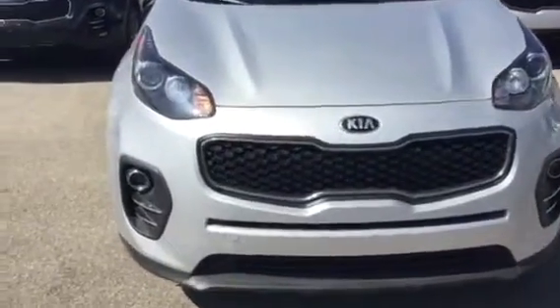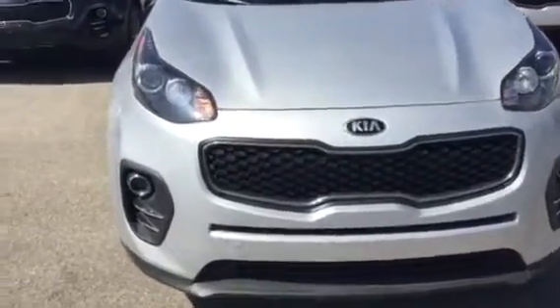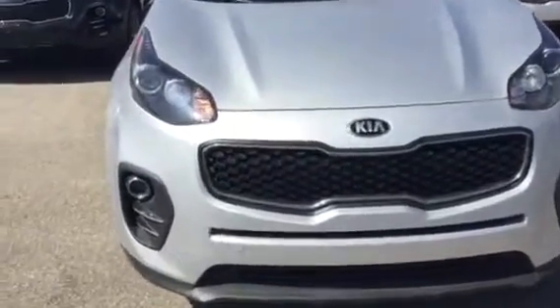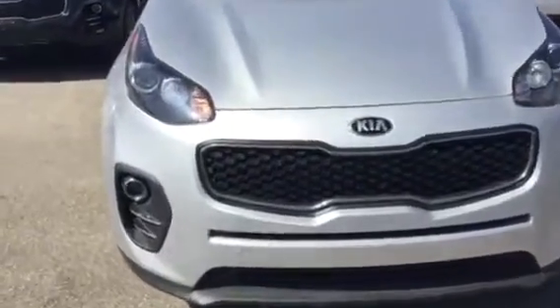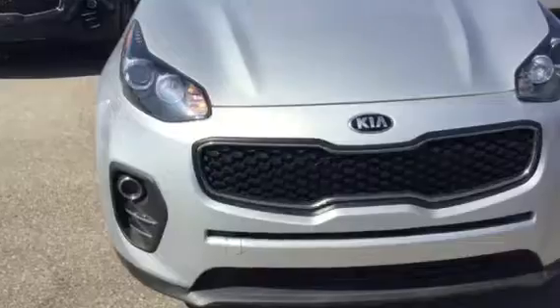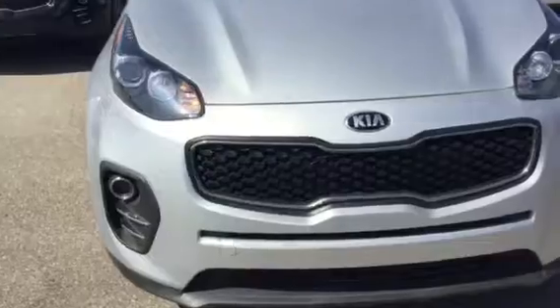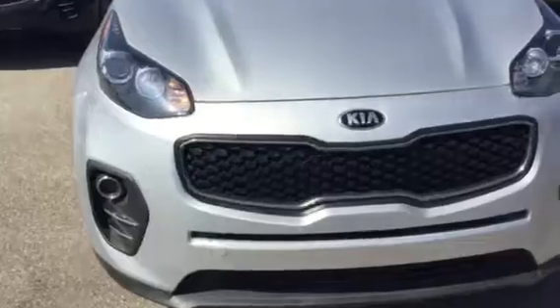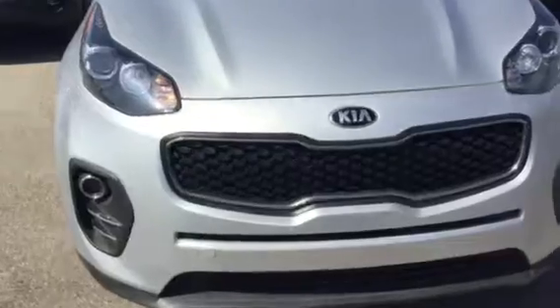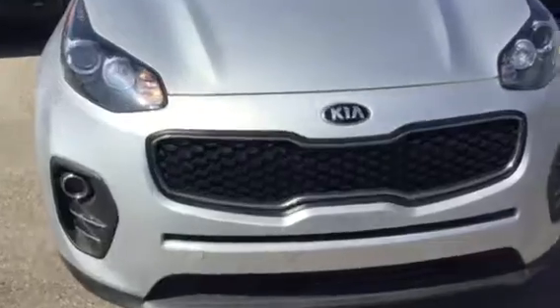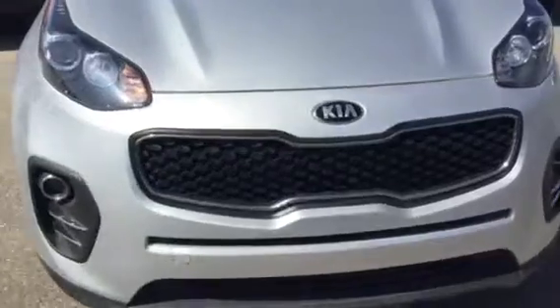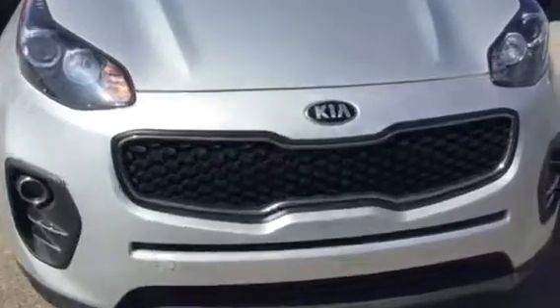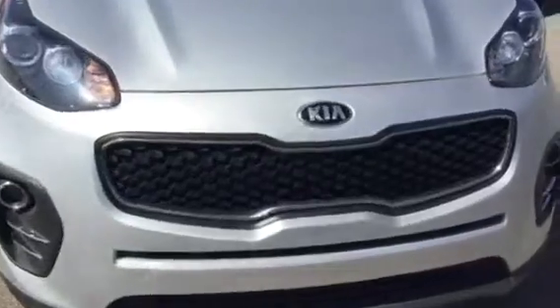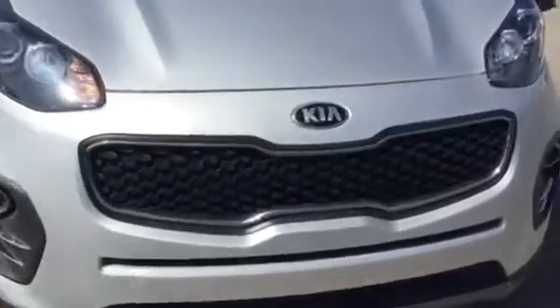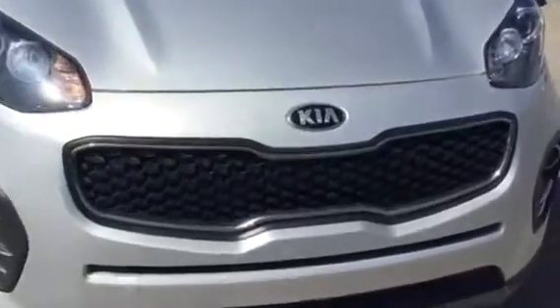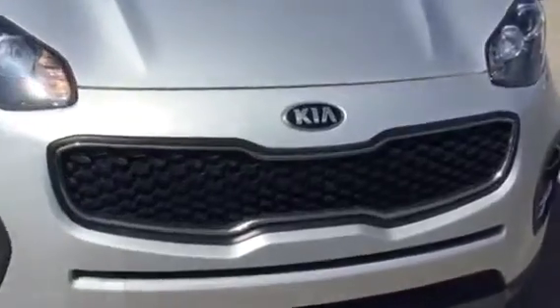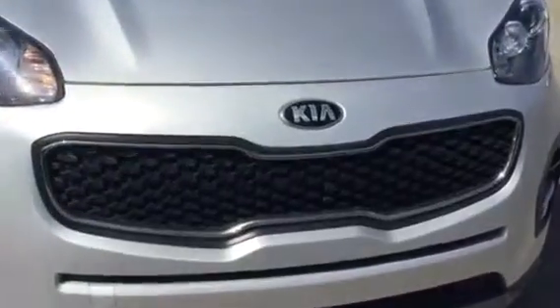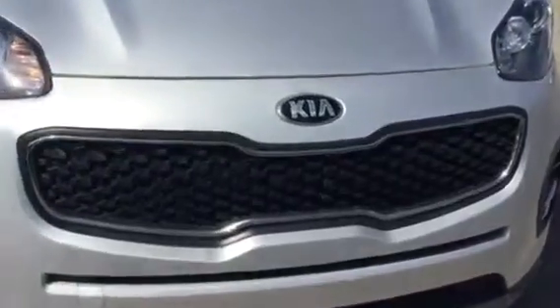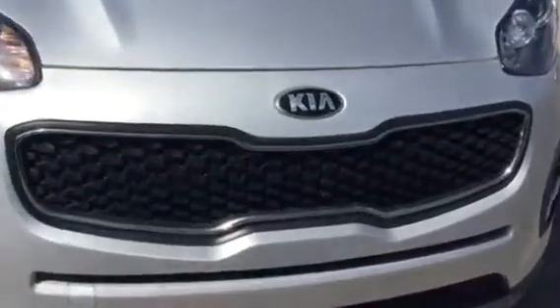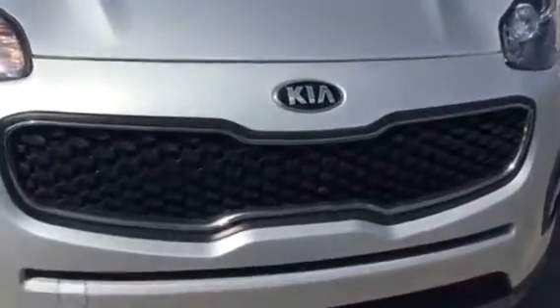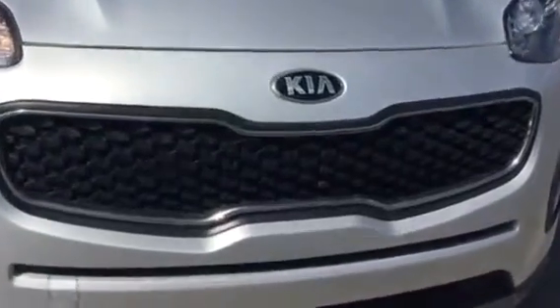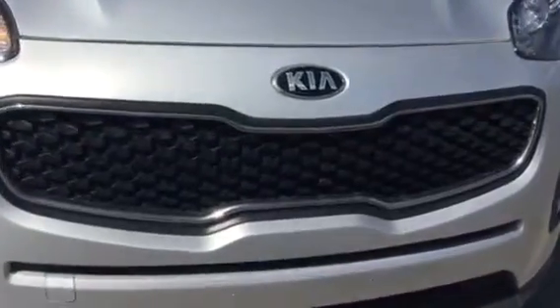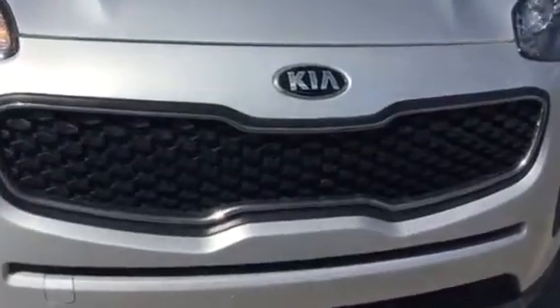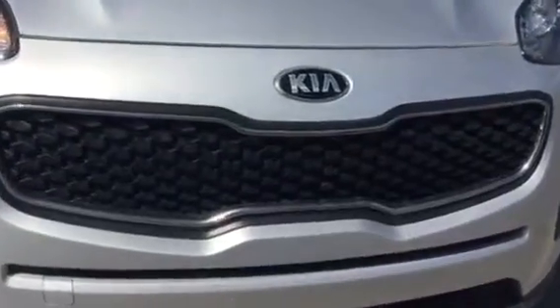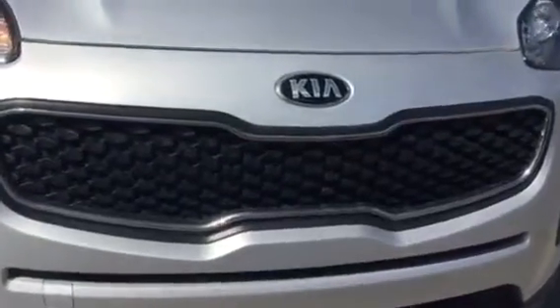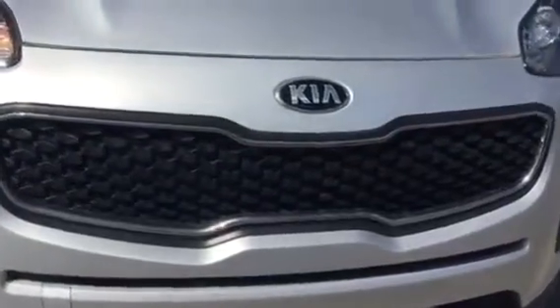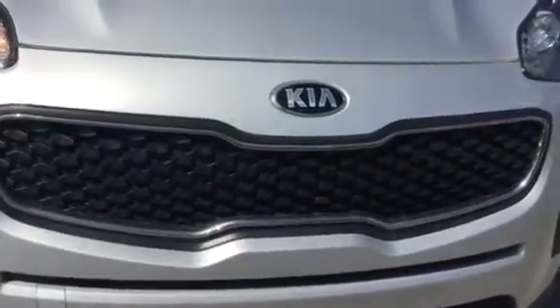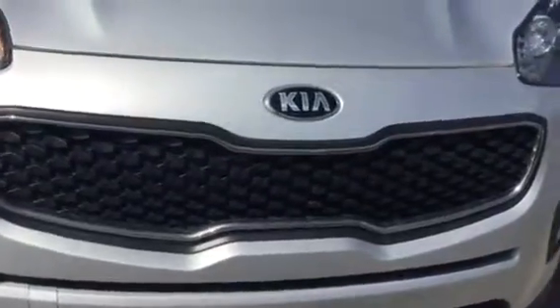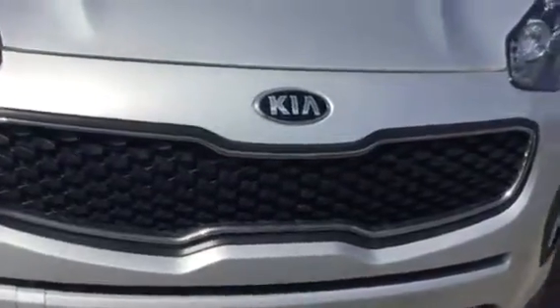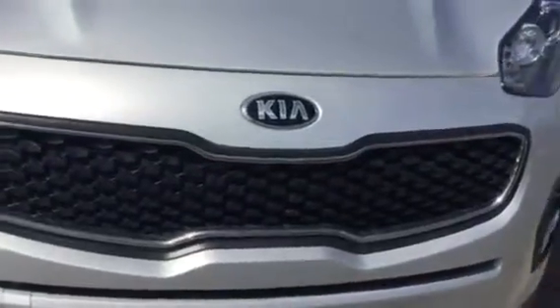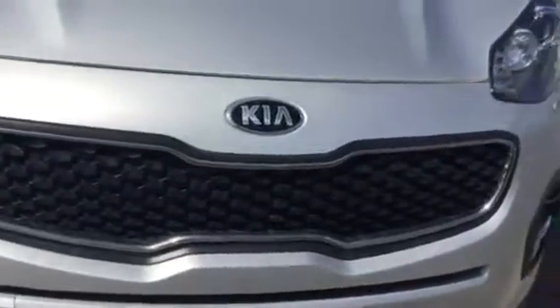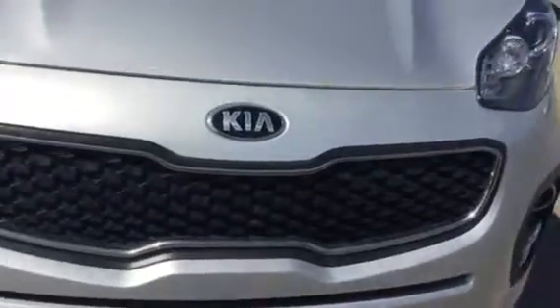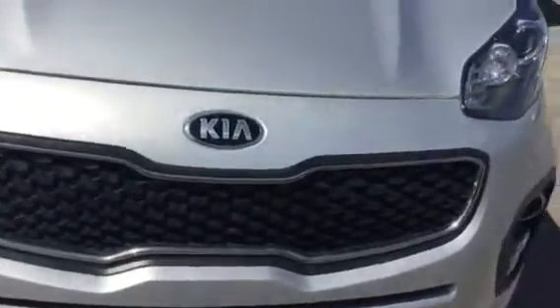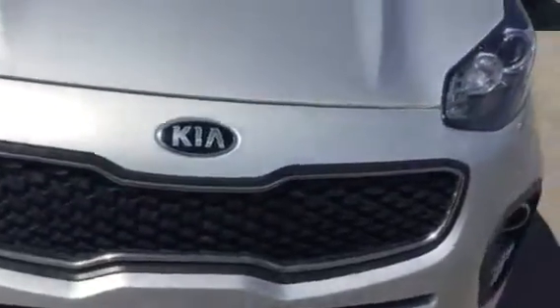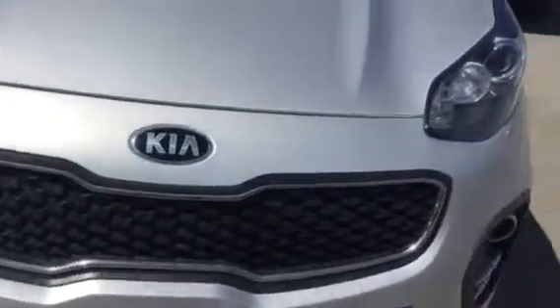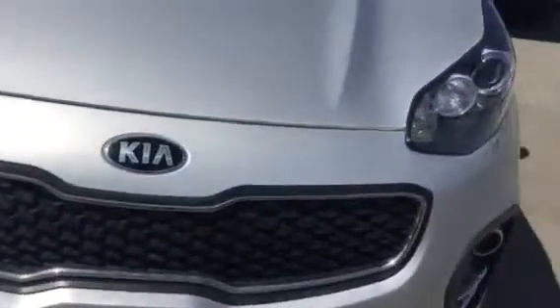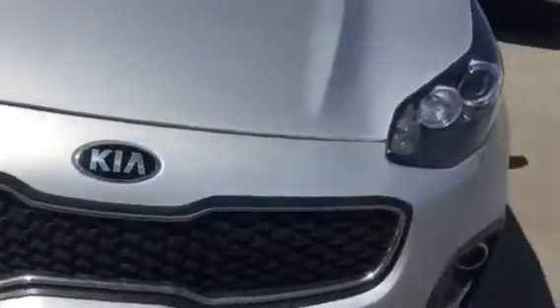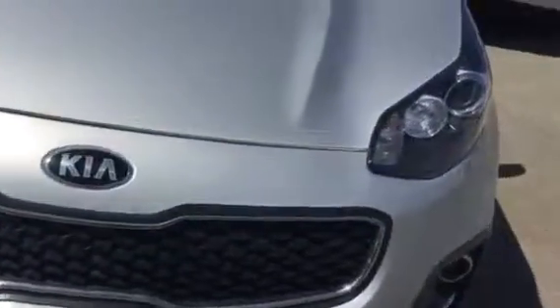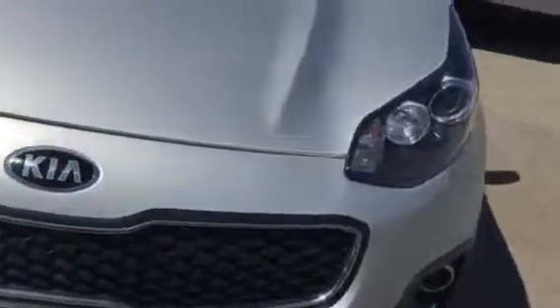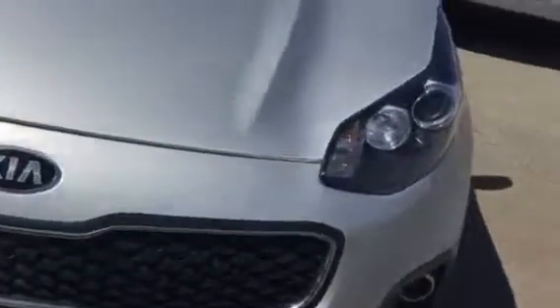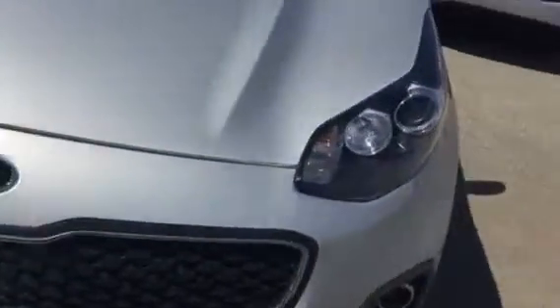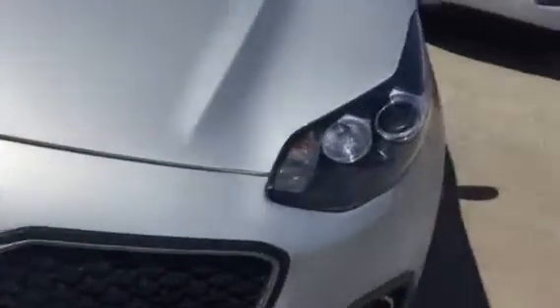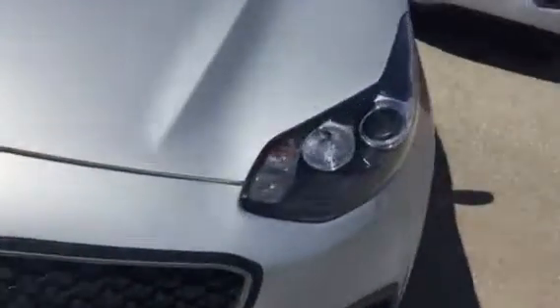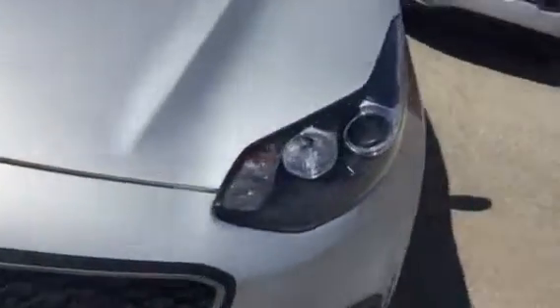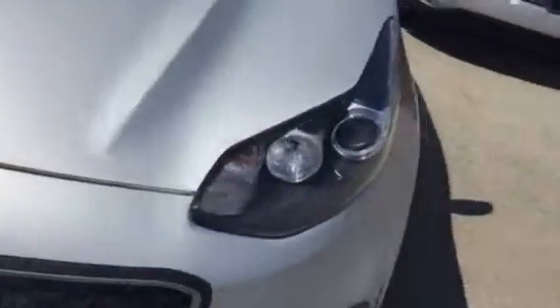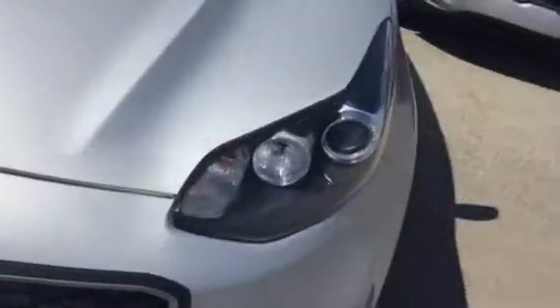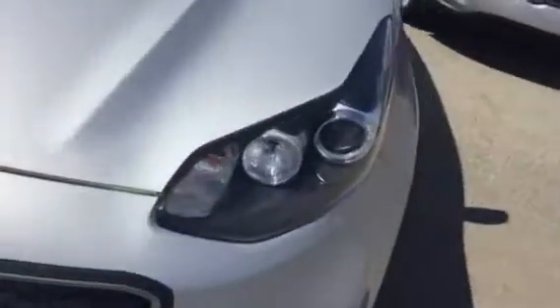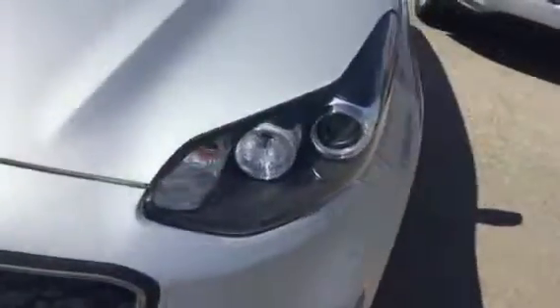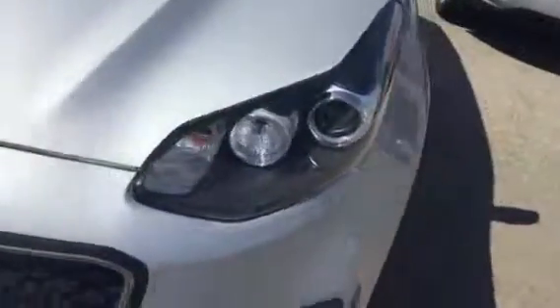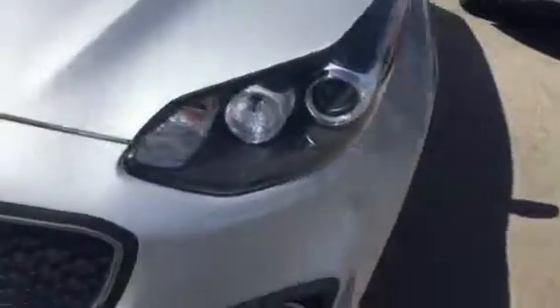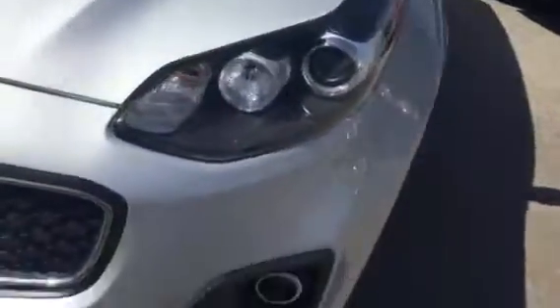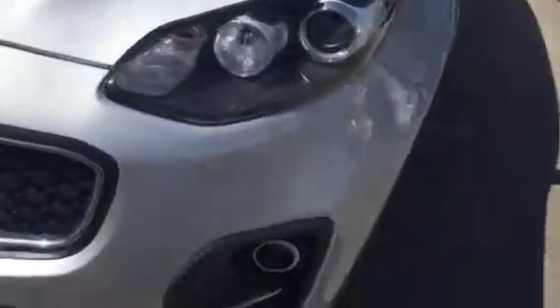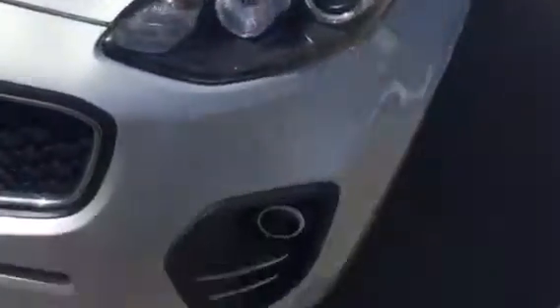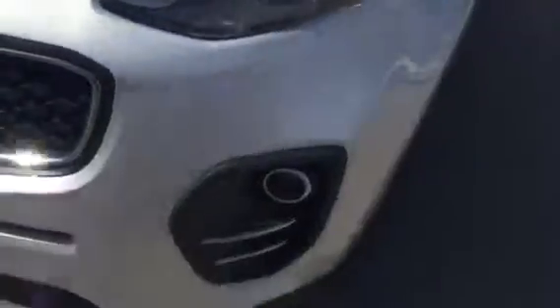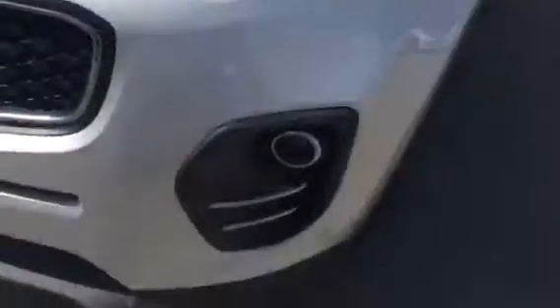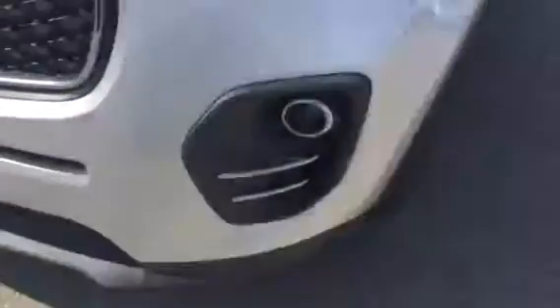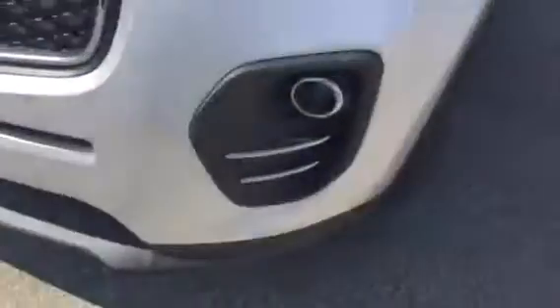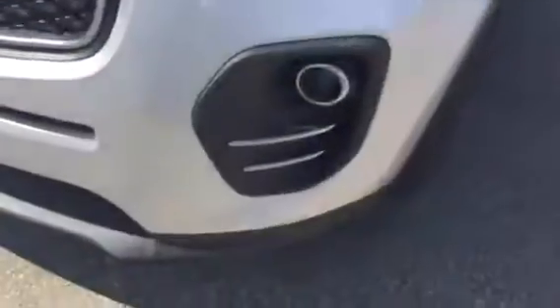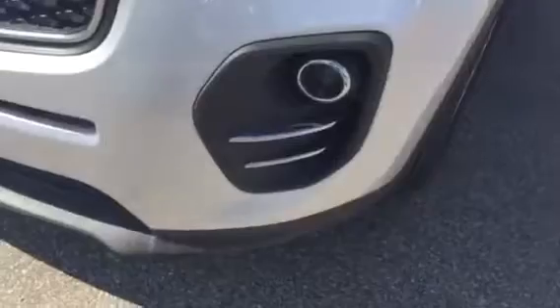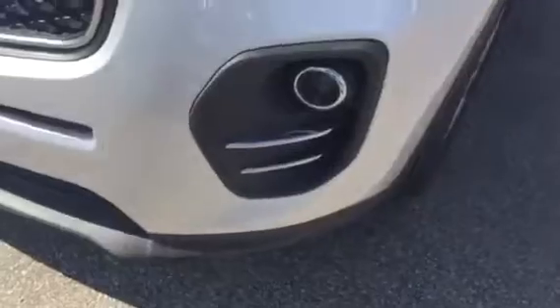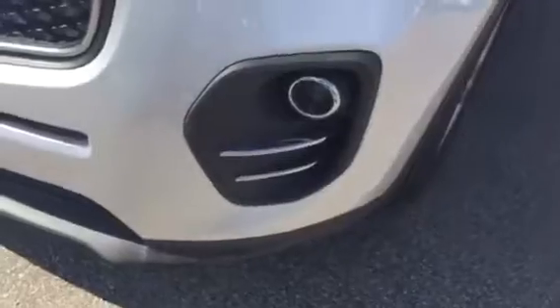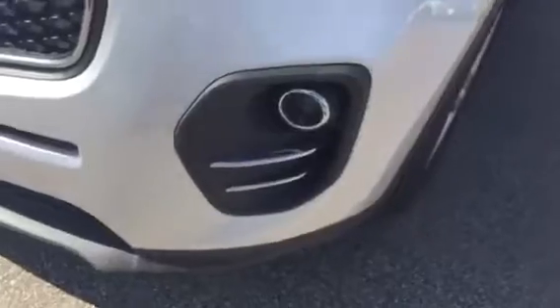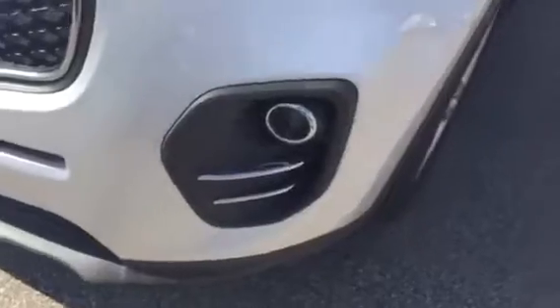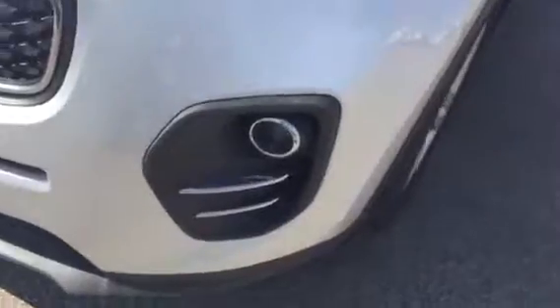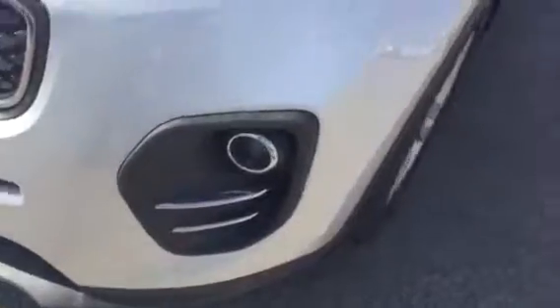Starting at the front, we have the Kia signature front grille, wrap-around headlights and fog lights.